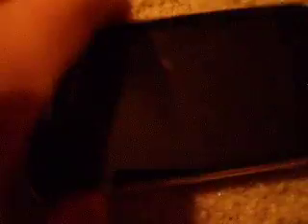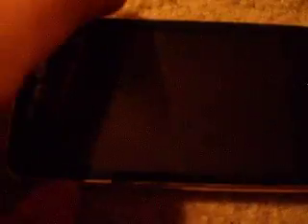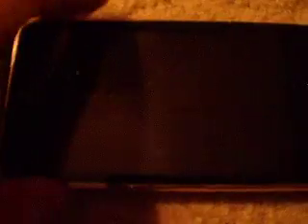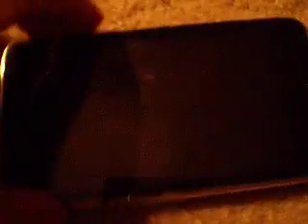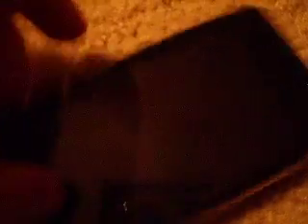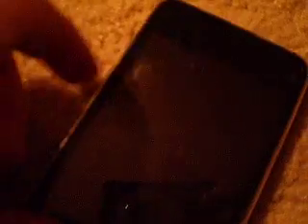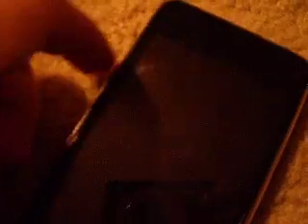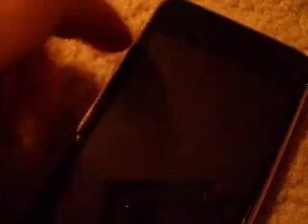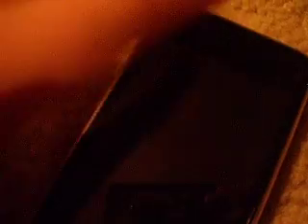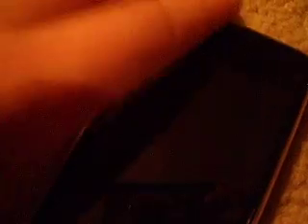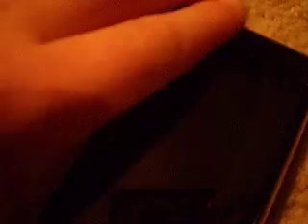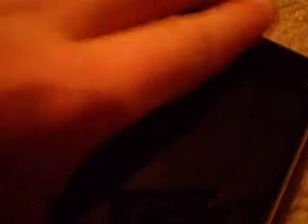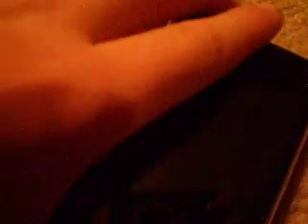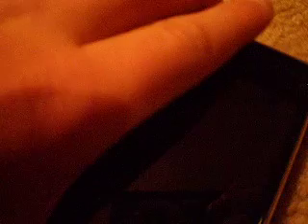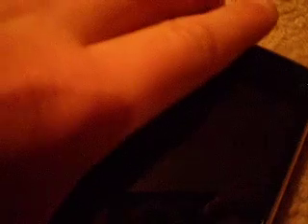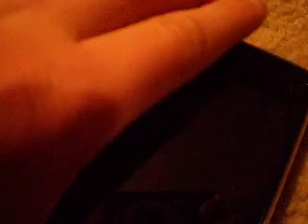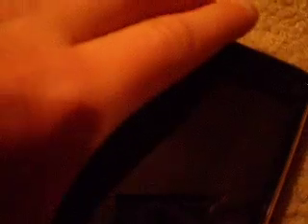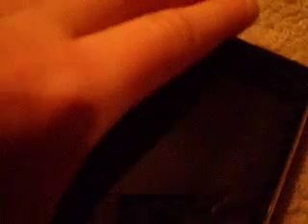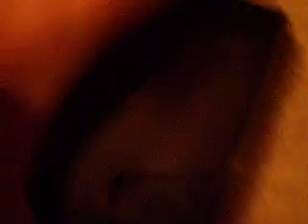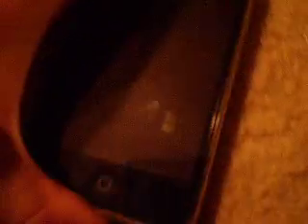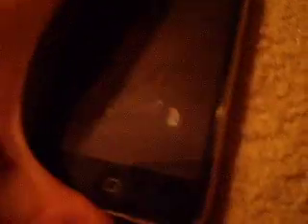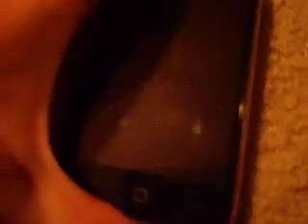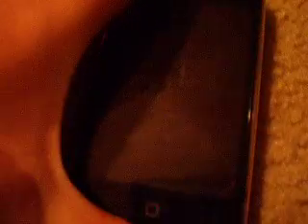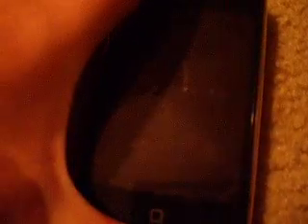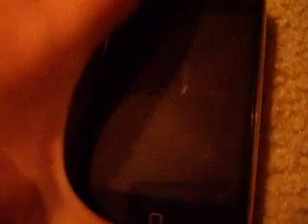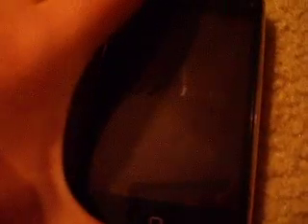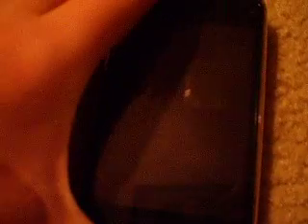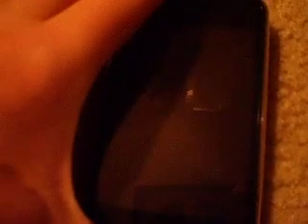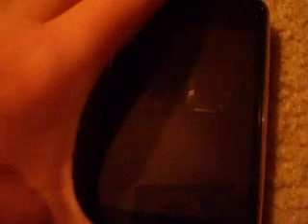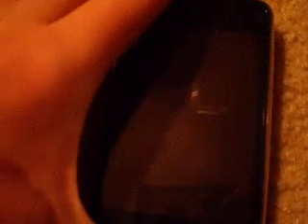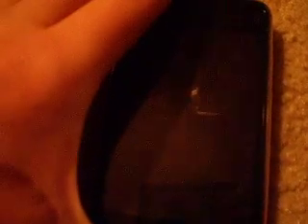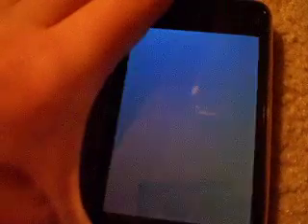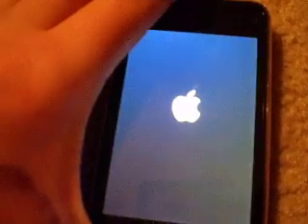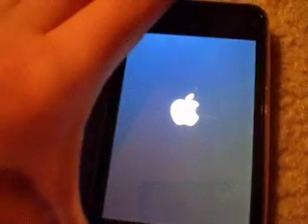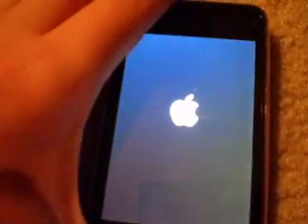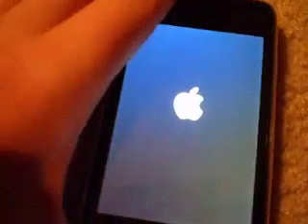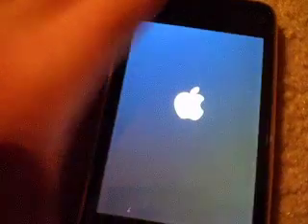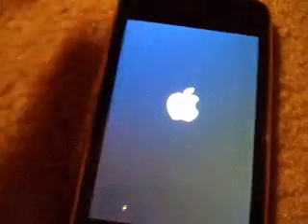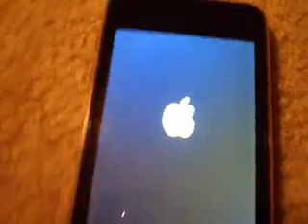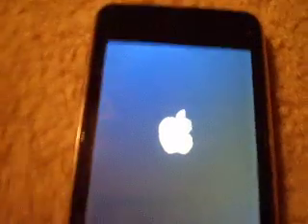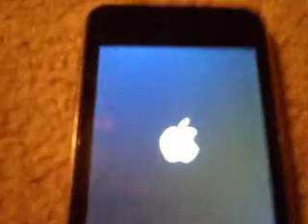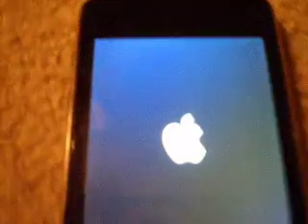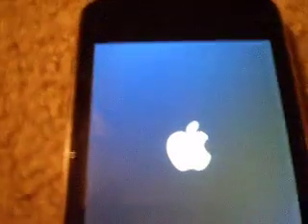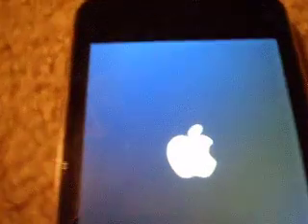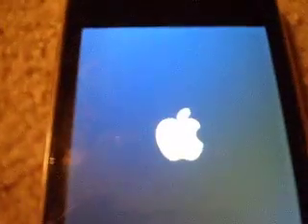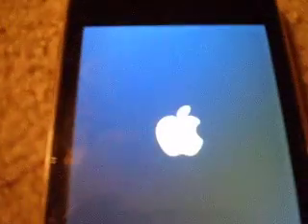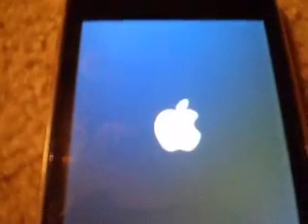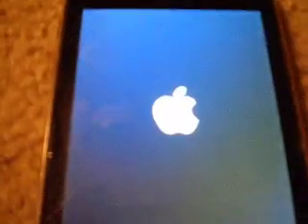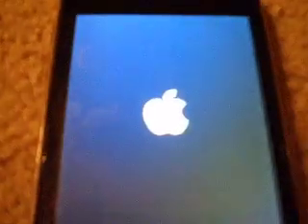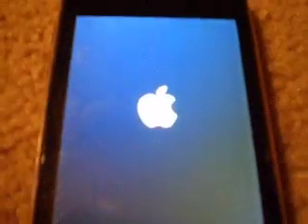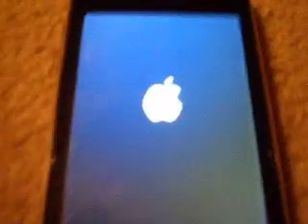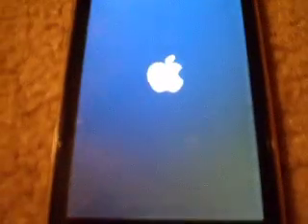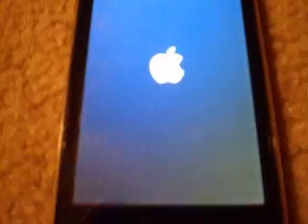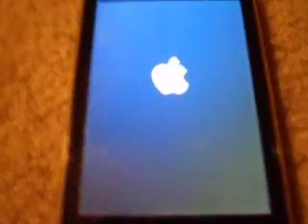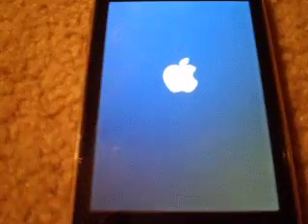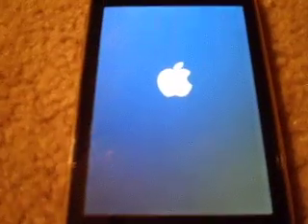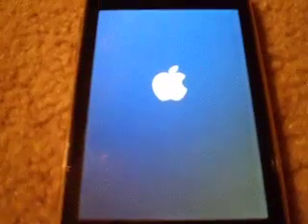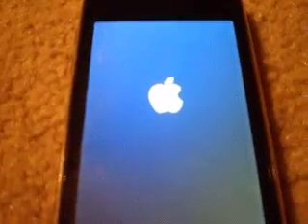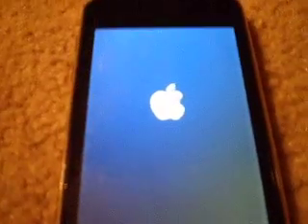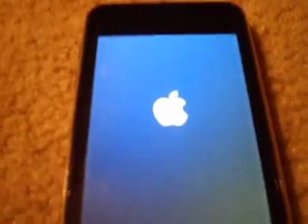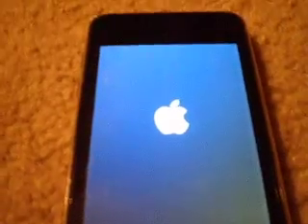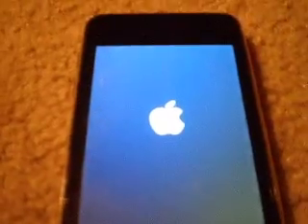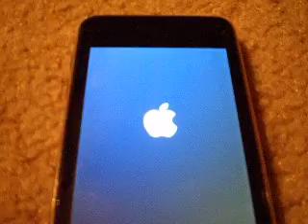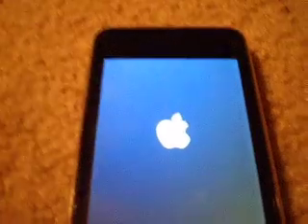The screen is off. What you are going to want to do now is press that. And there you go — you got the Apple logo.